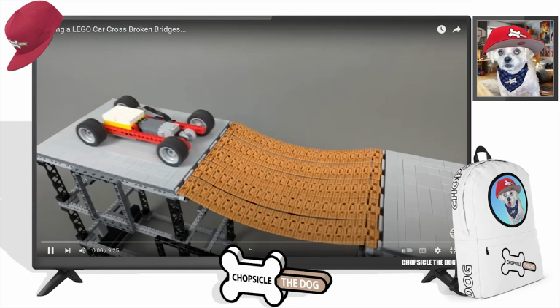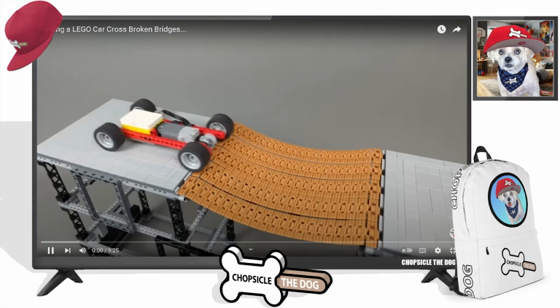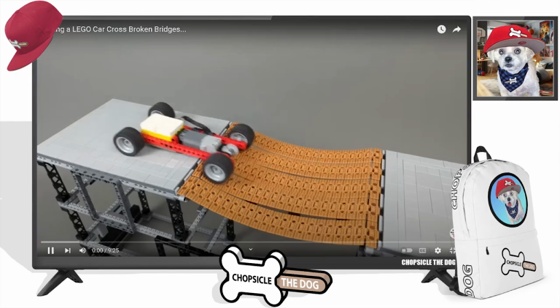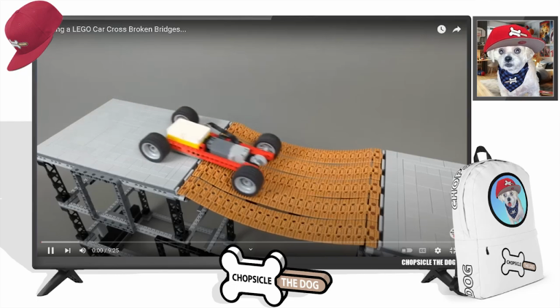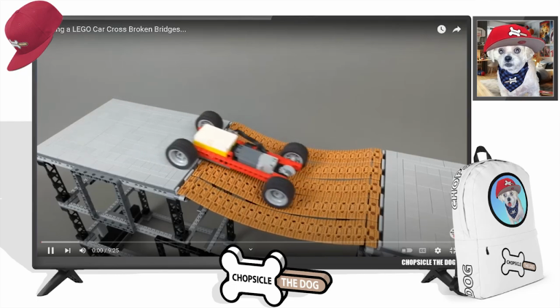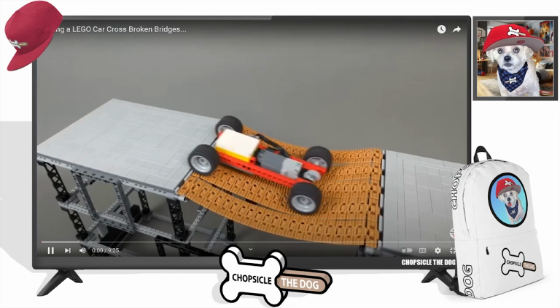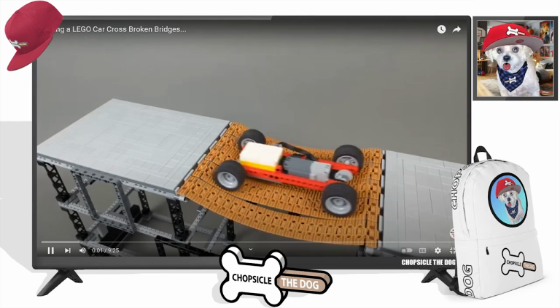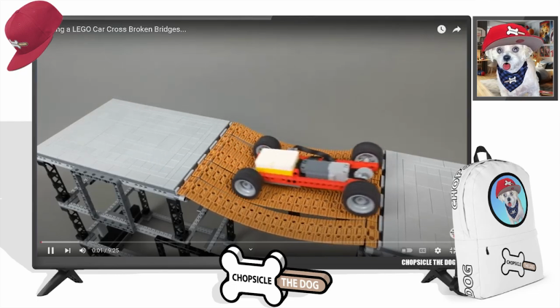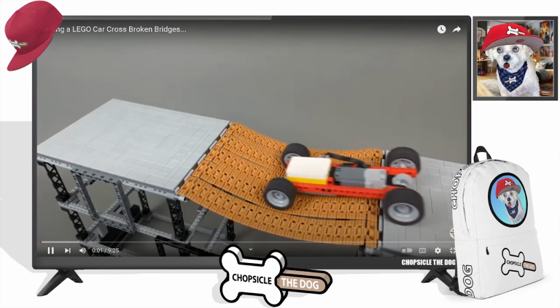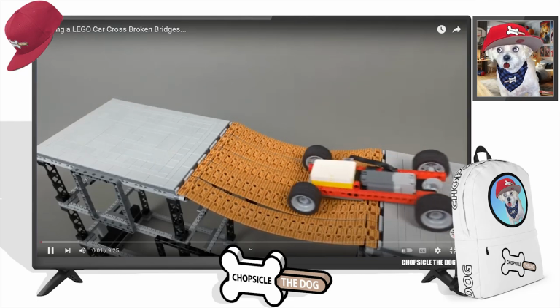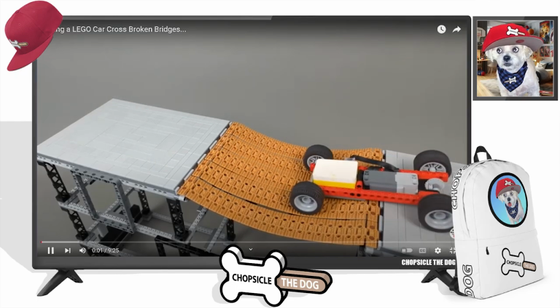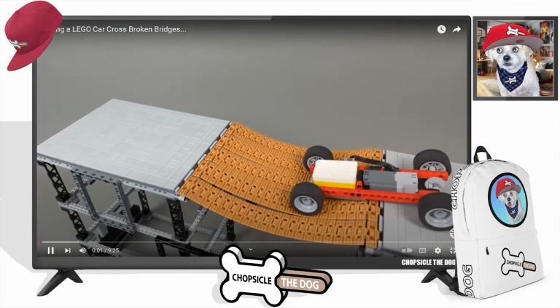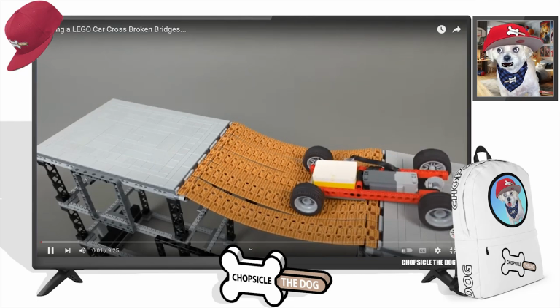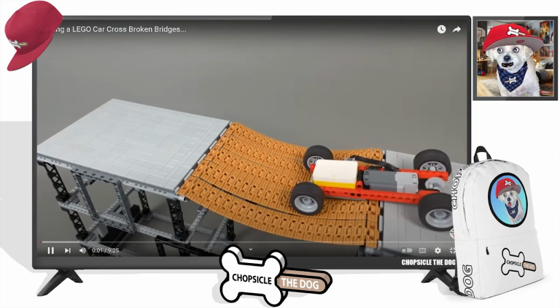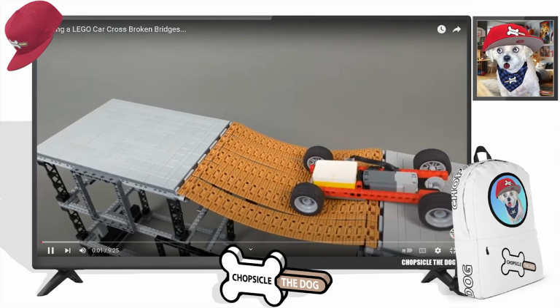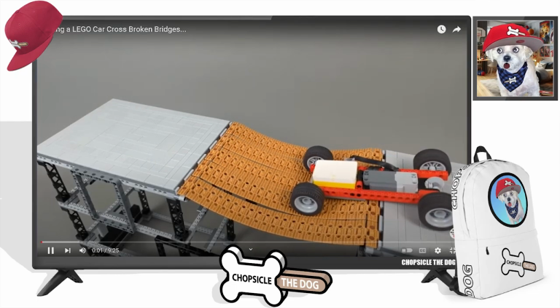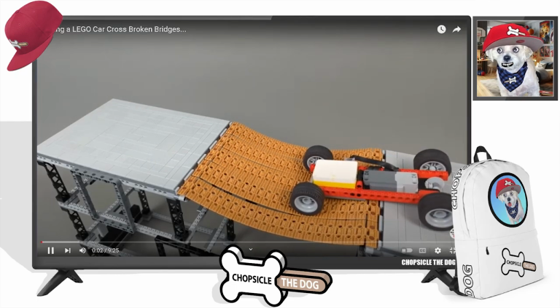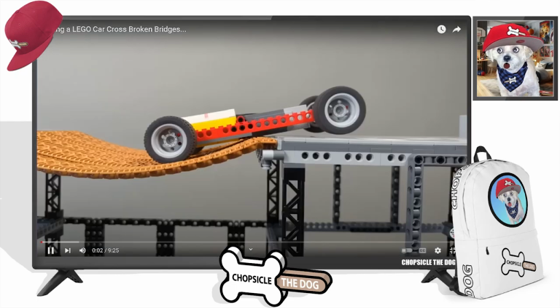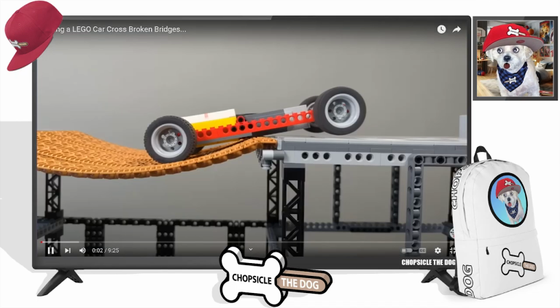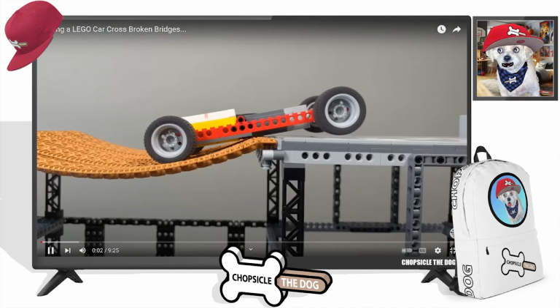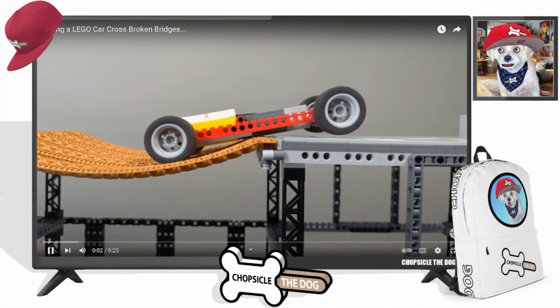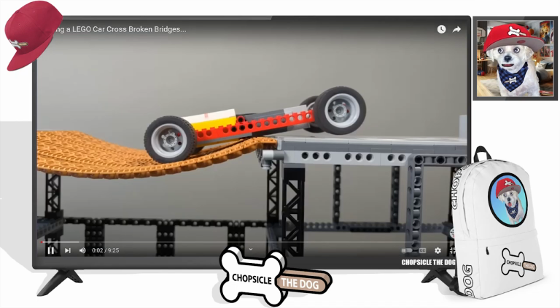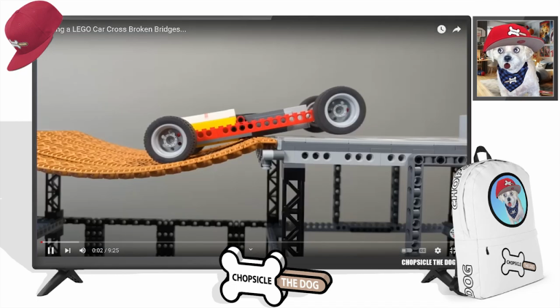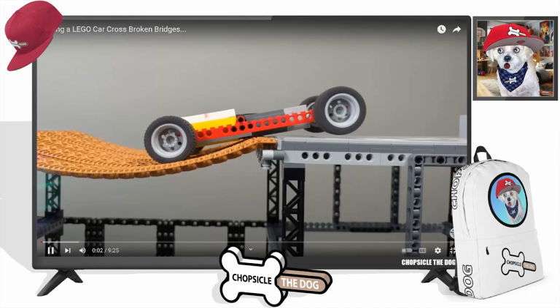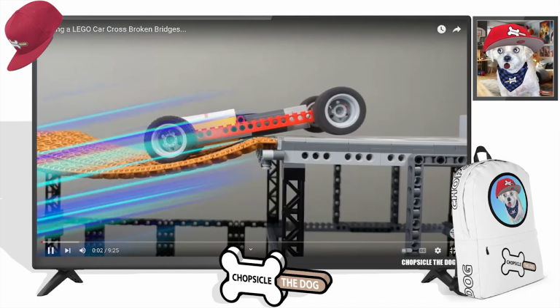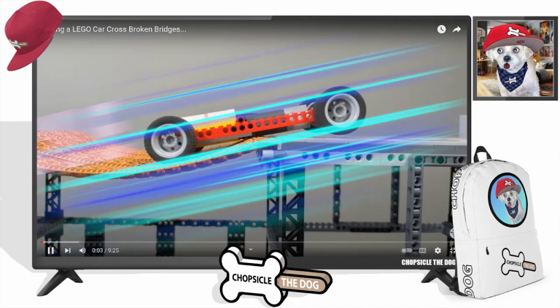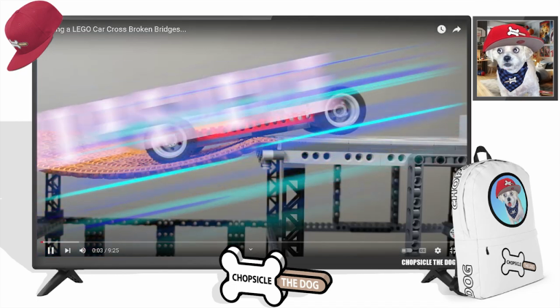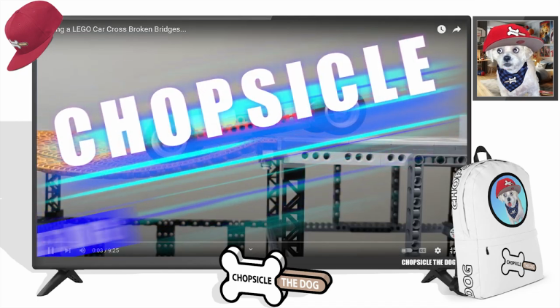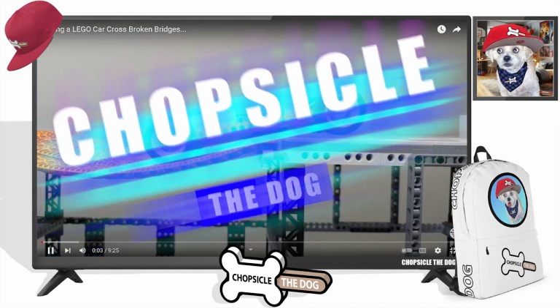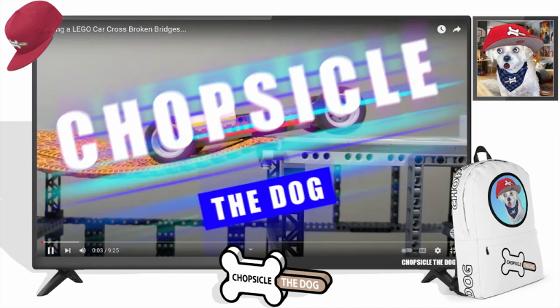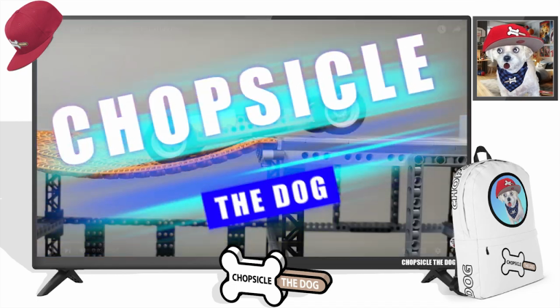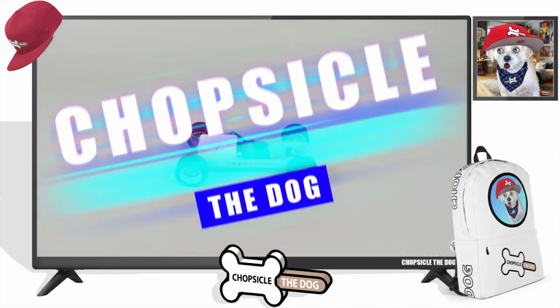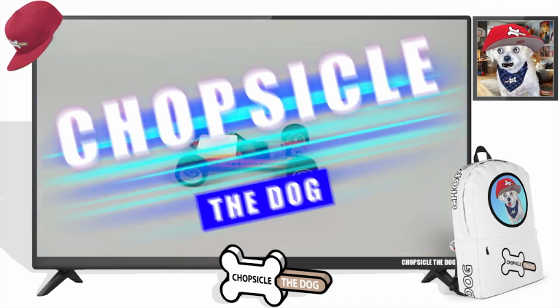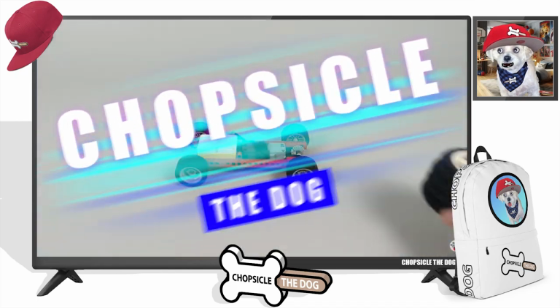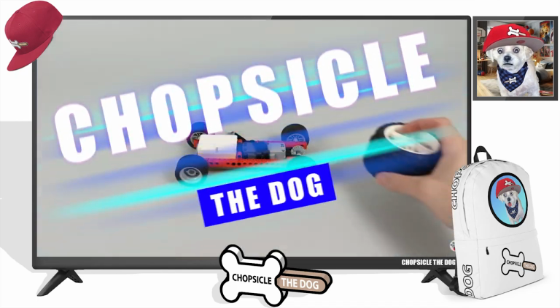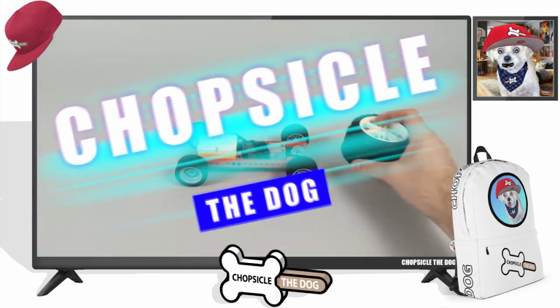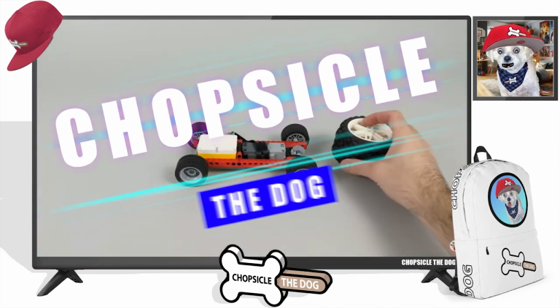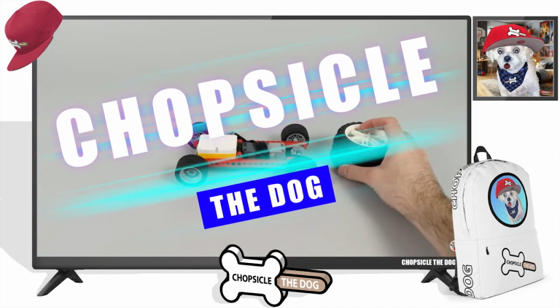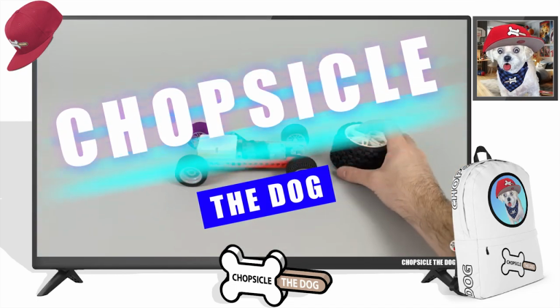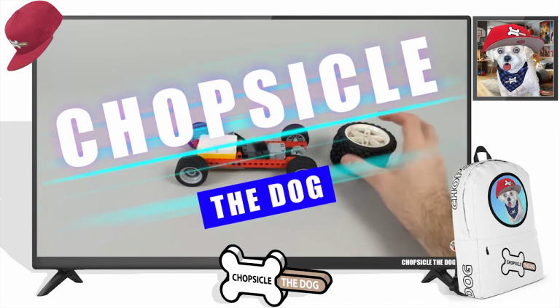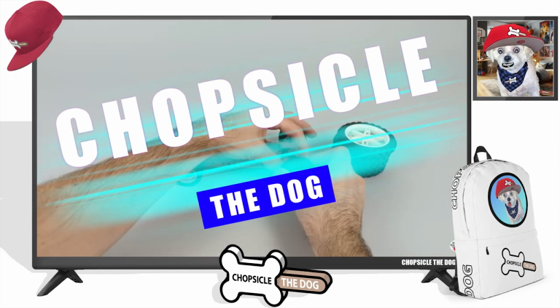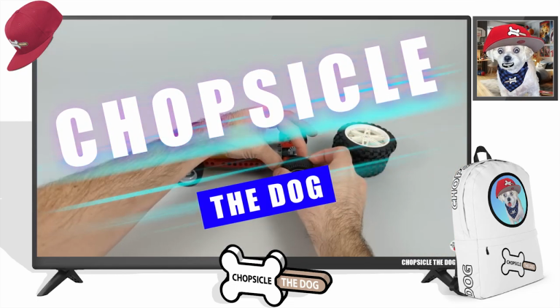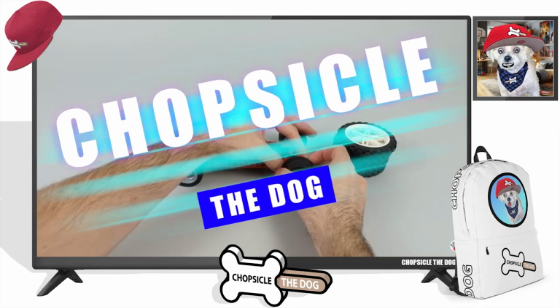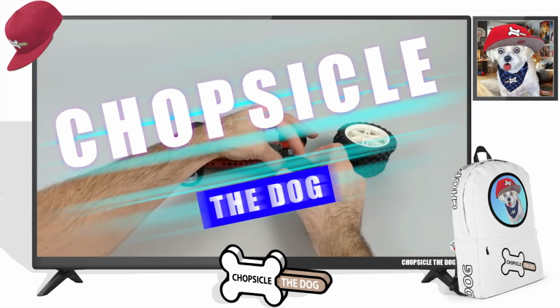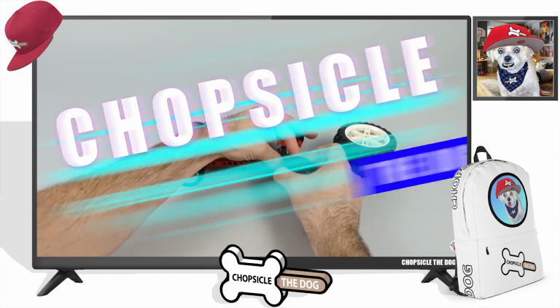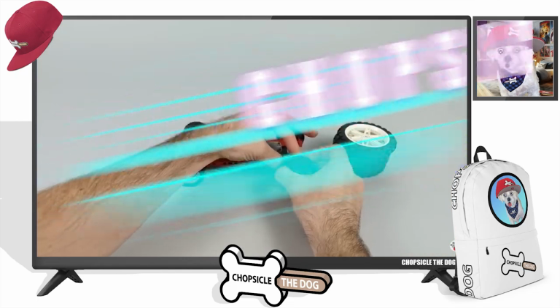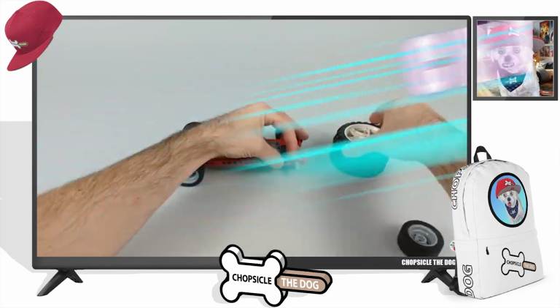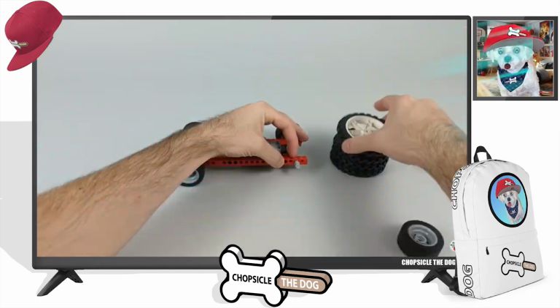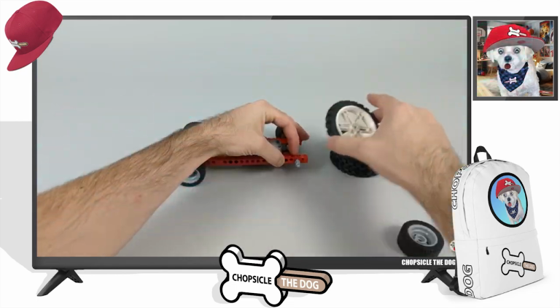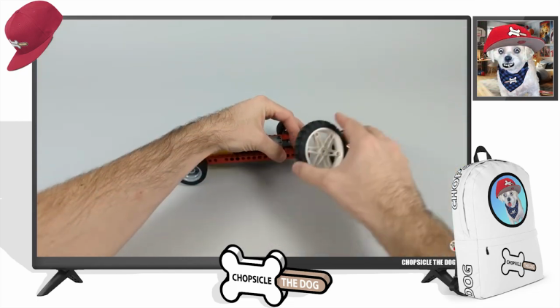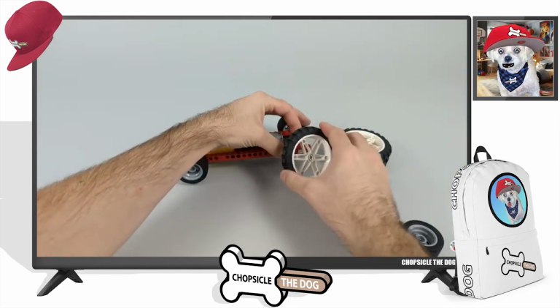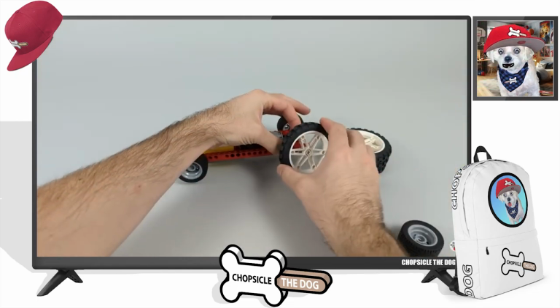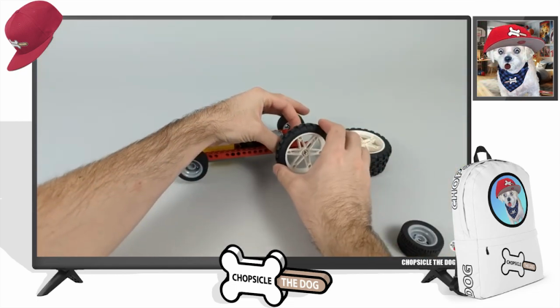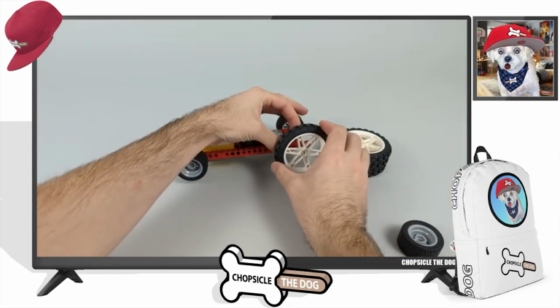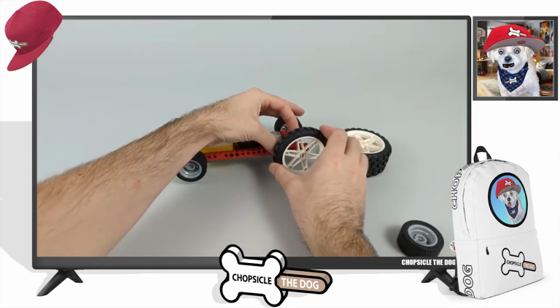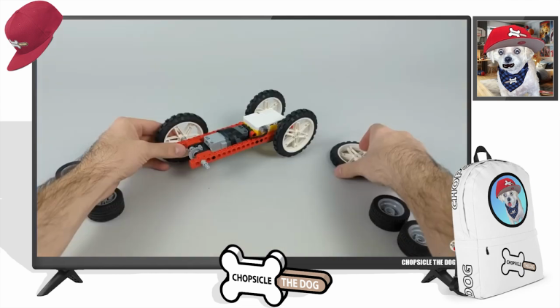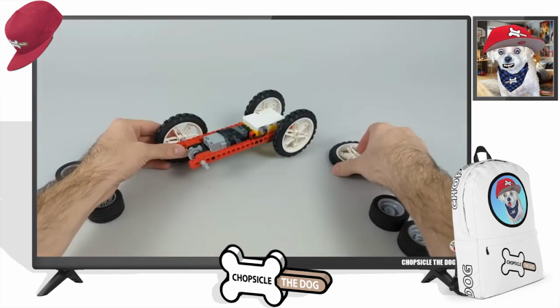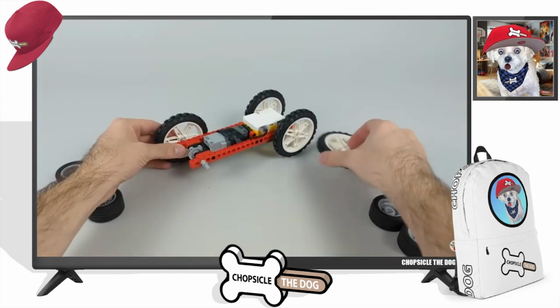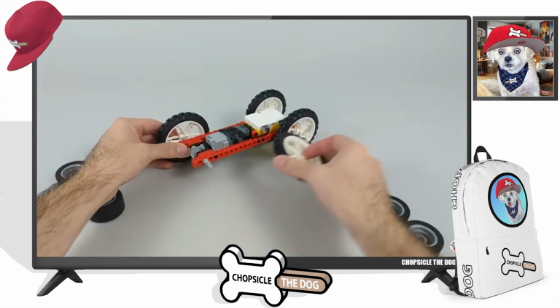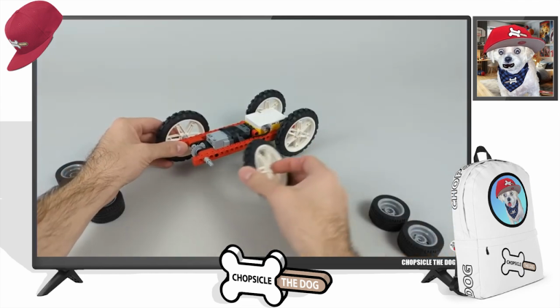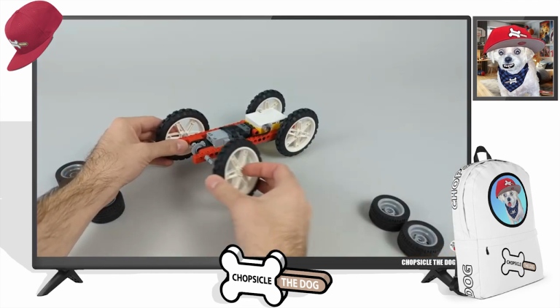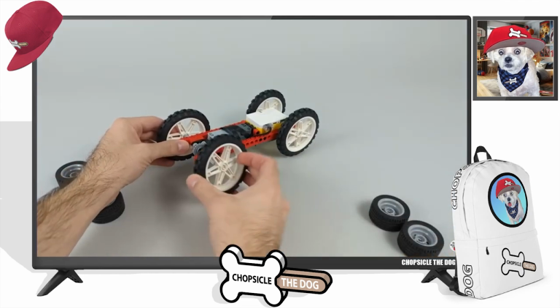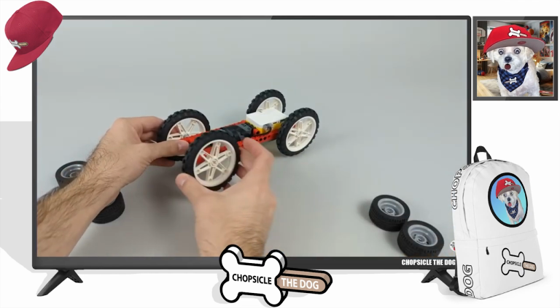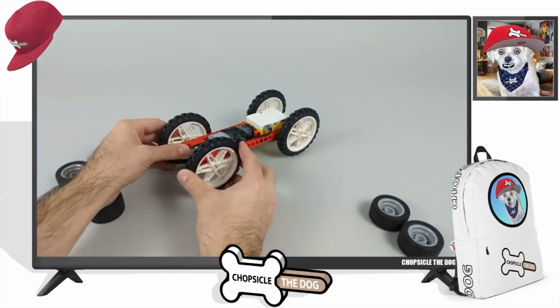I'm your best friend Chopsicle the dog, and this is making Lego cars cross broken bridges.